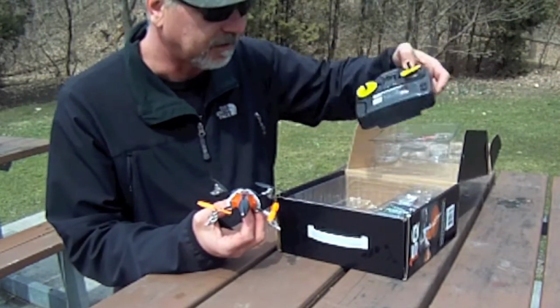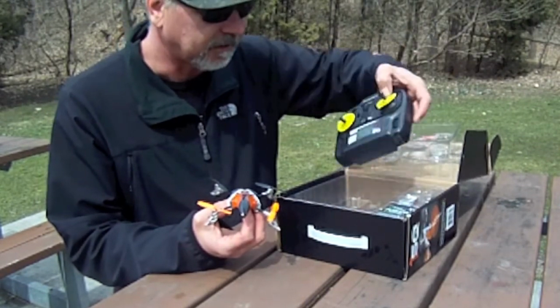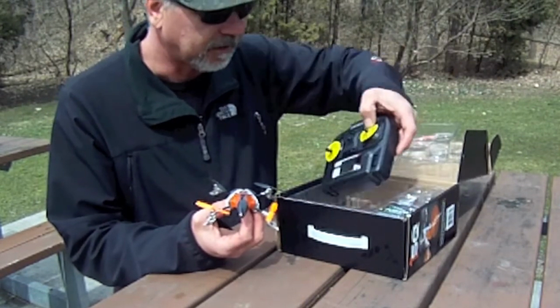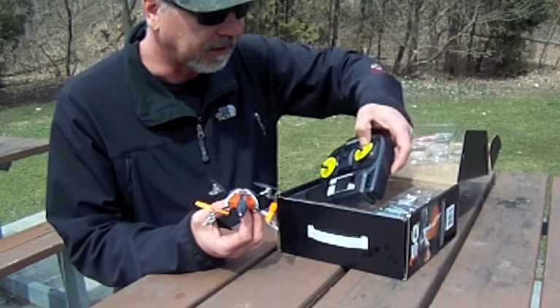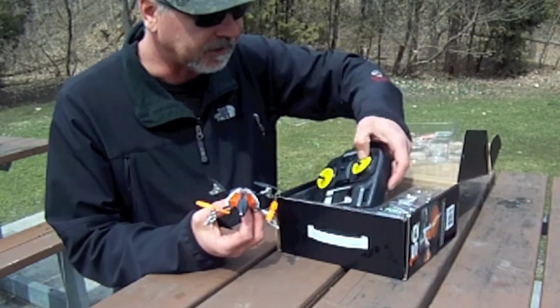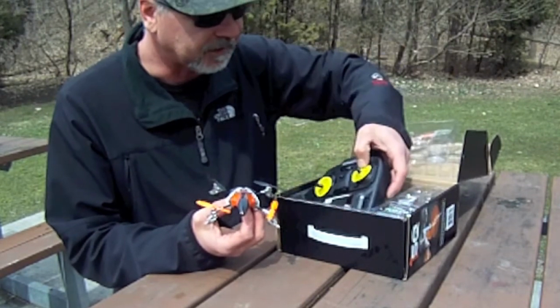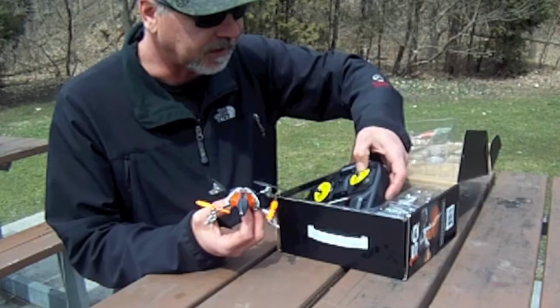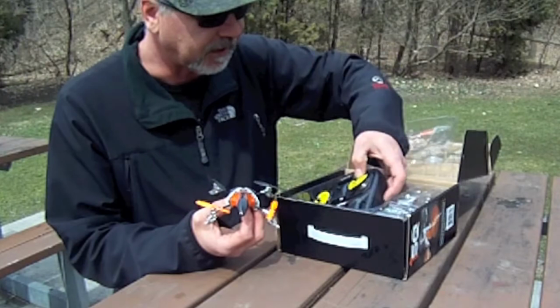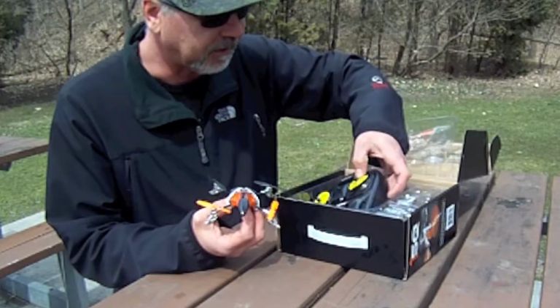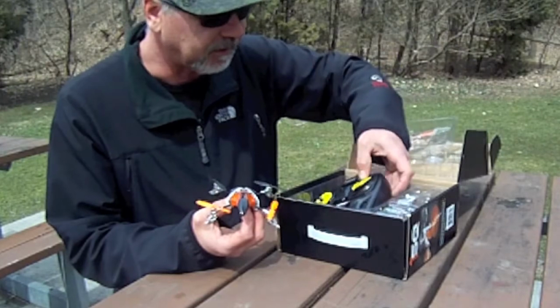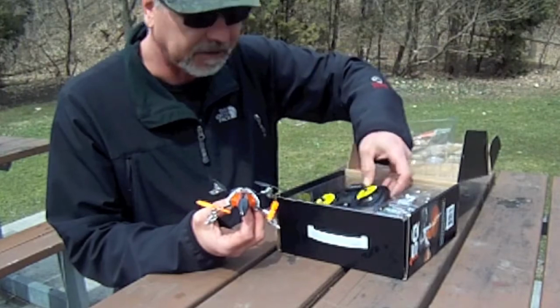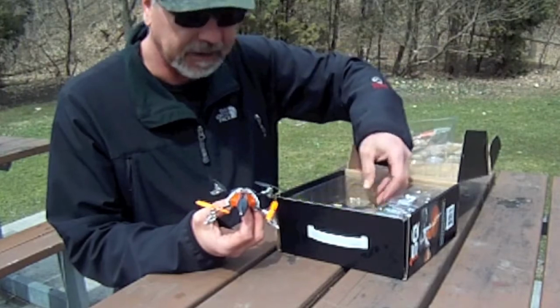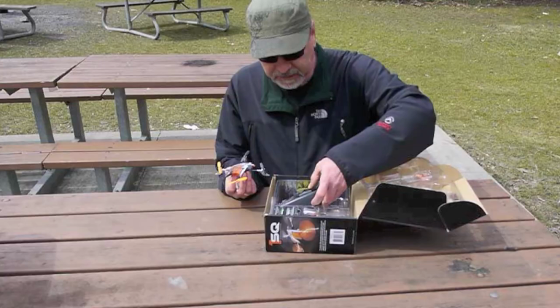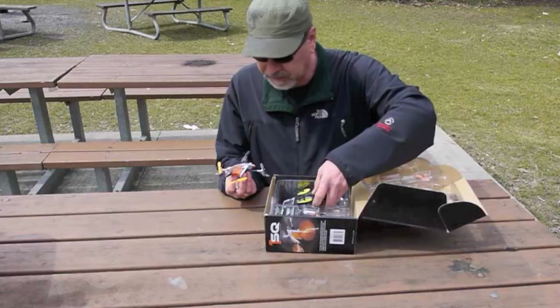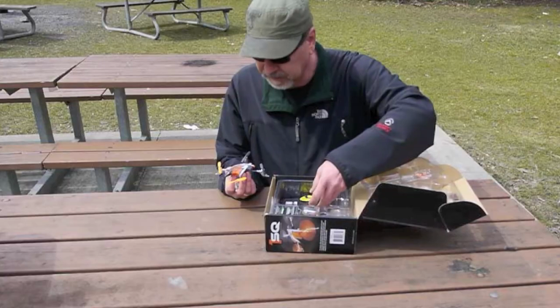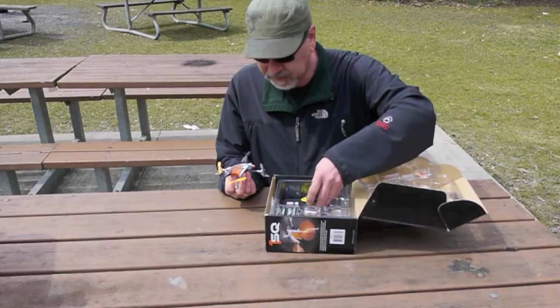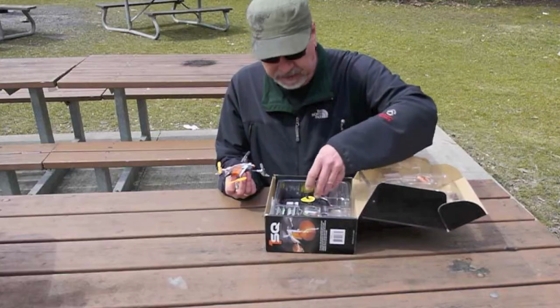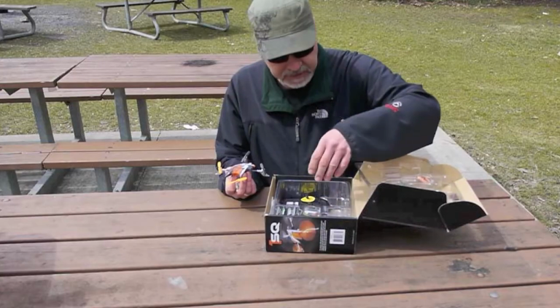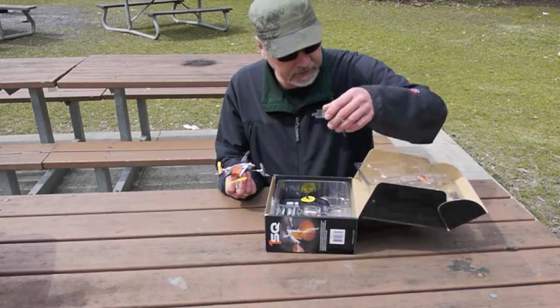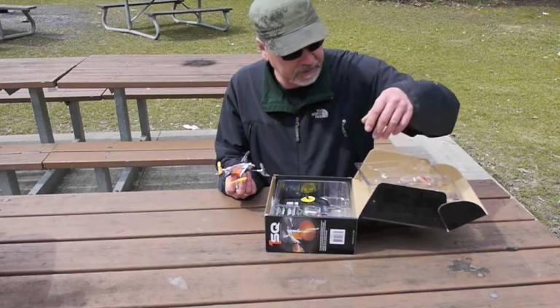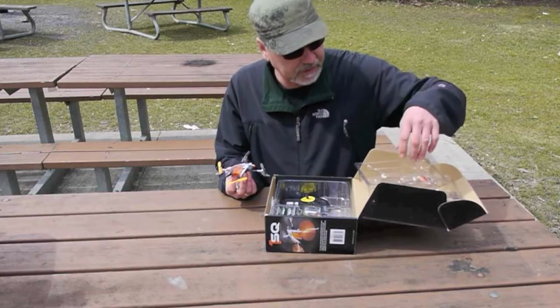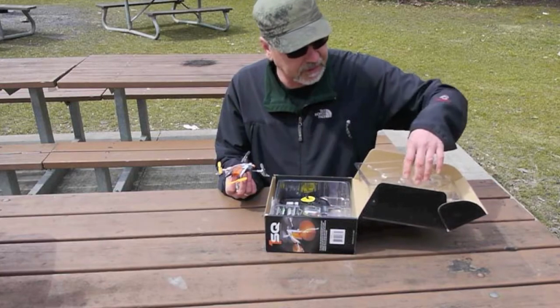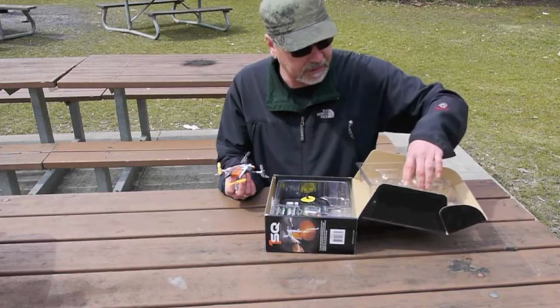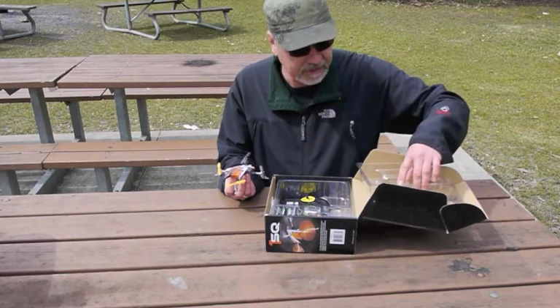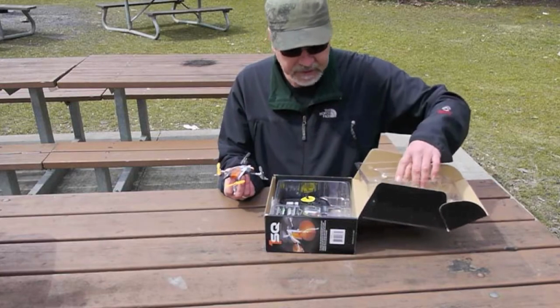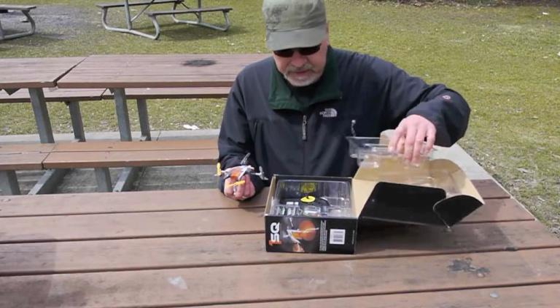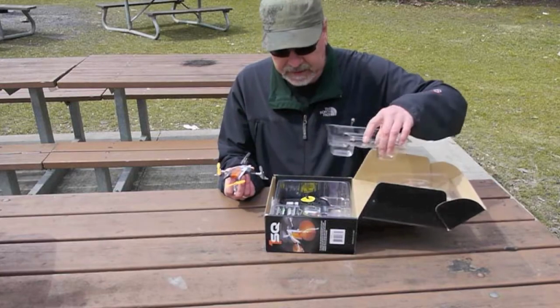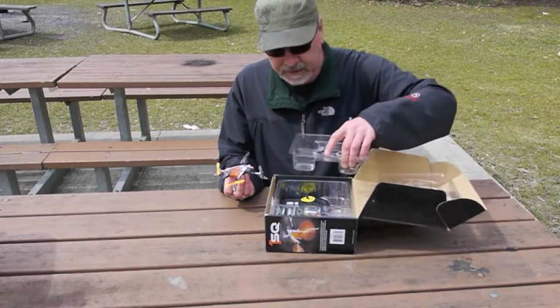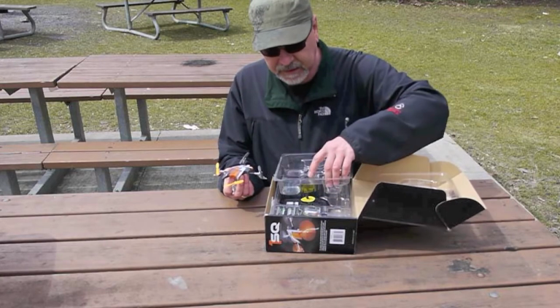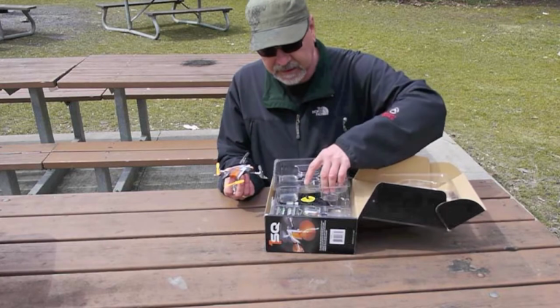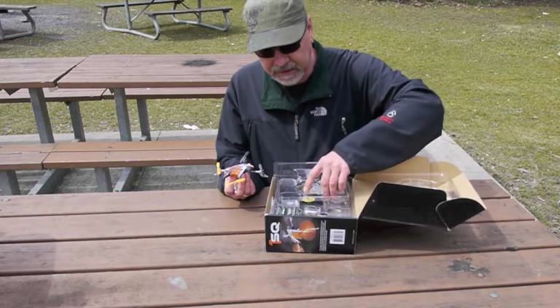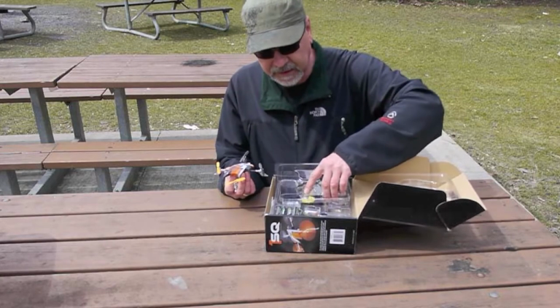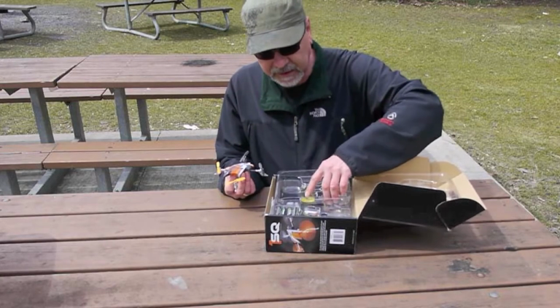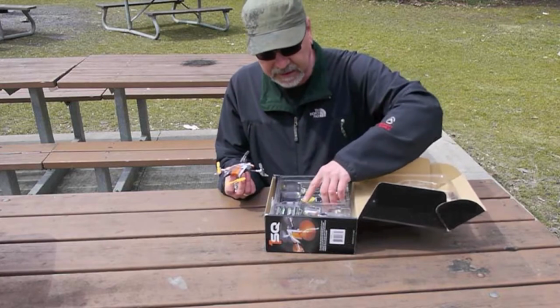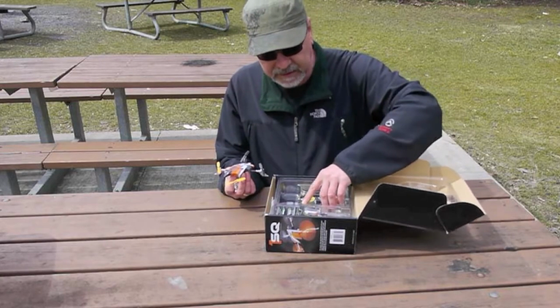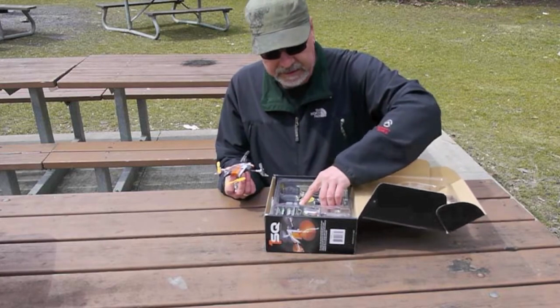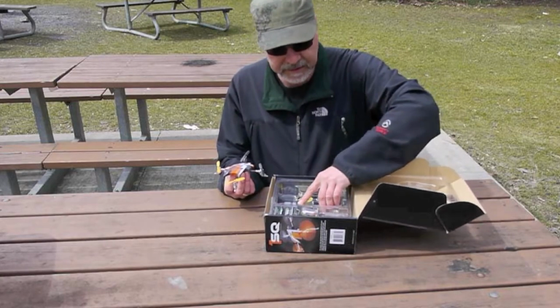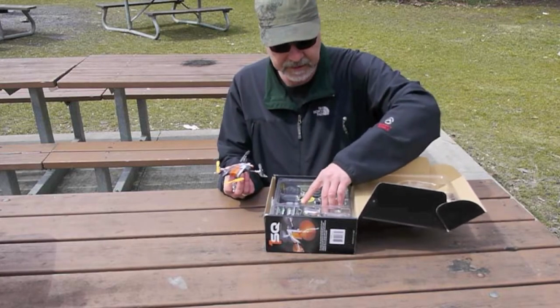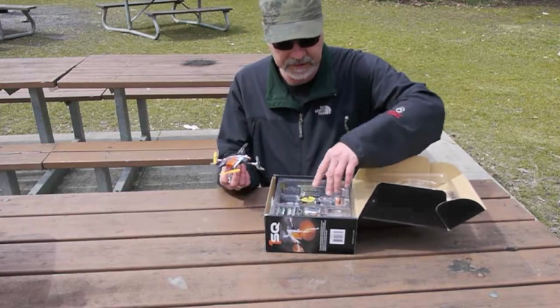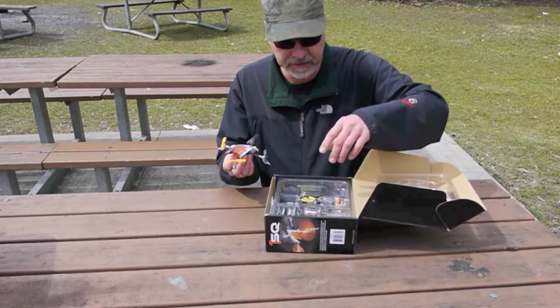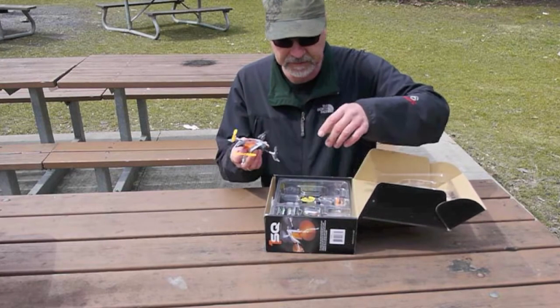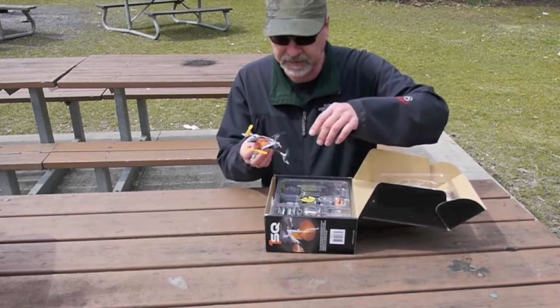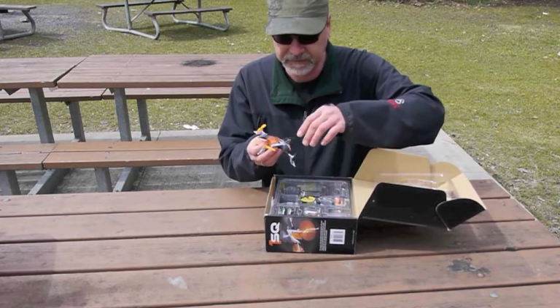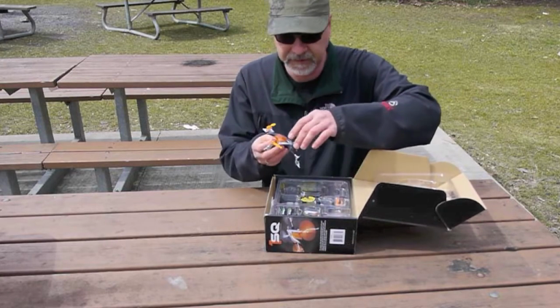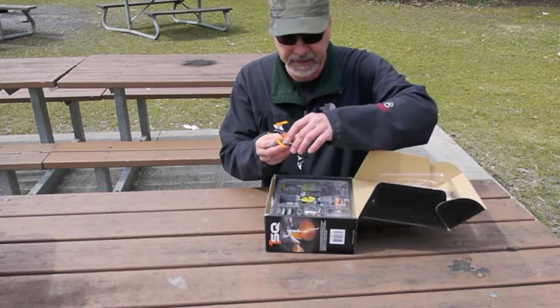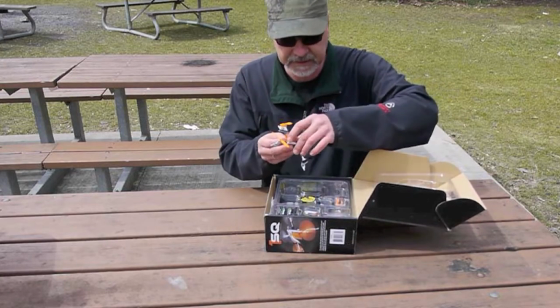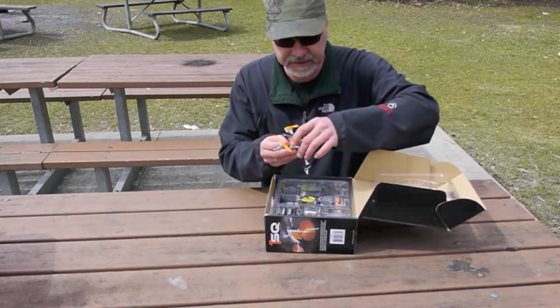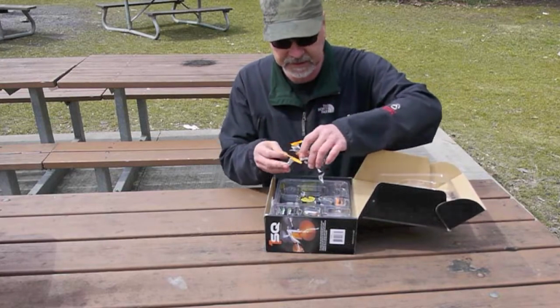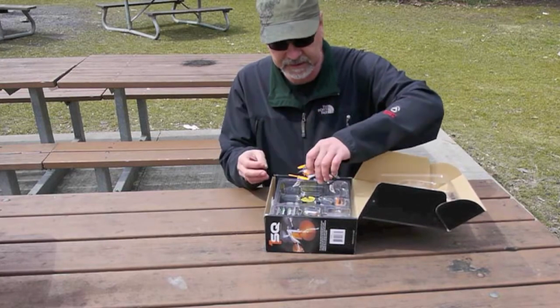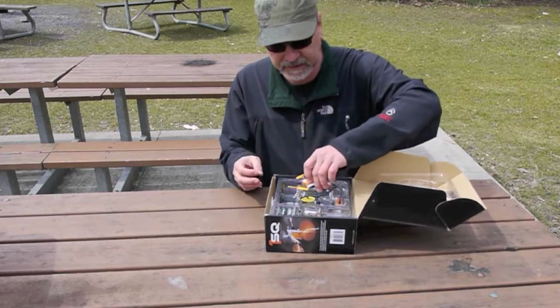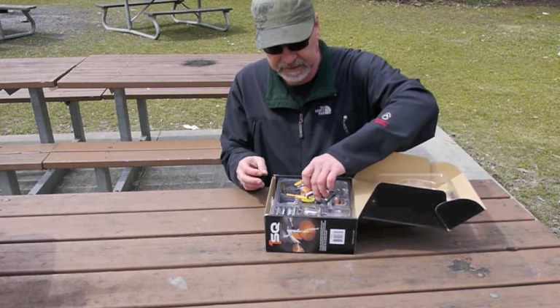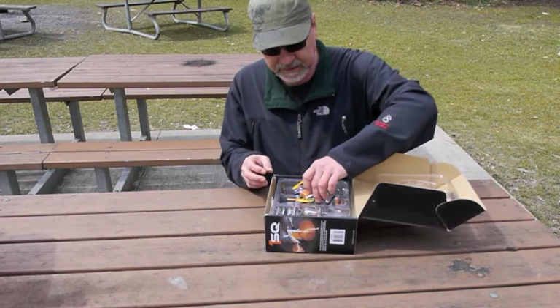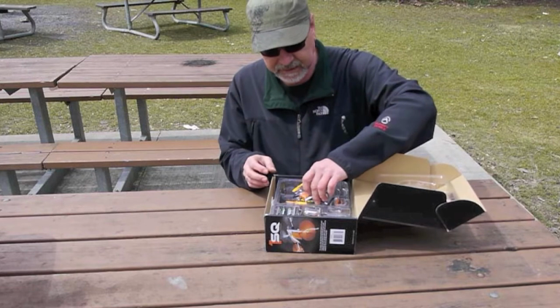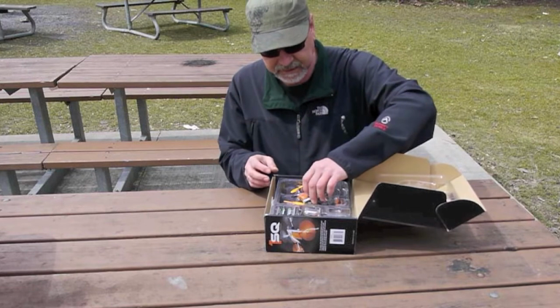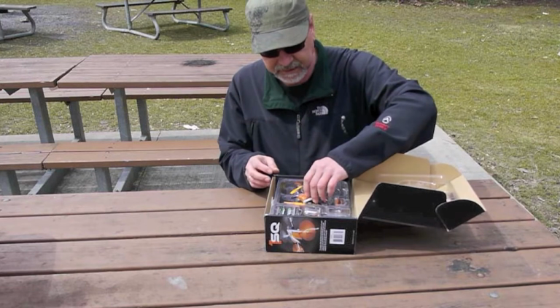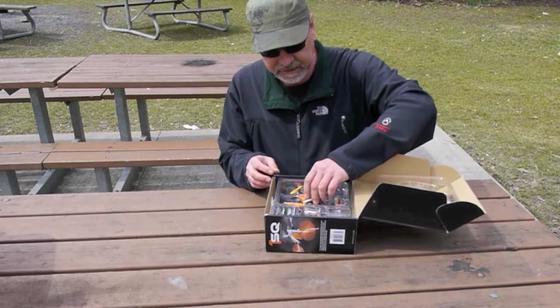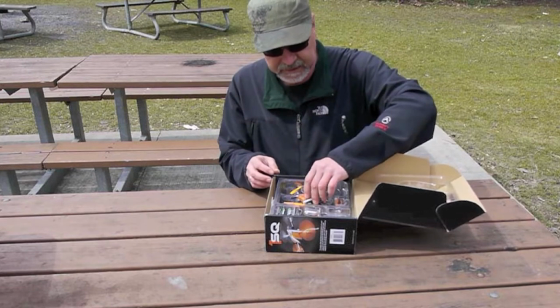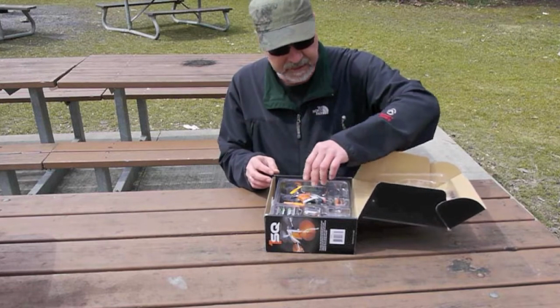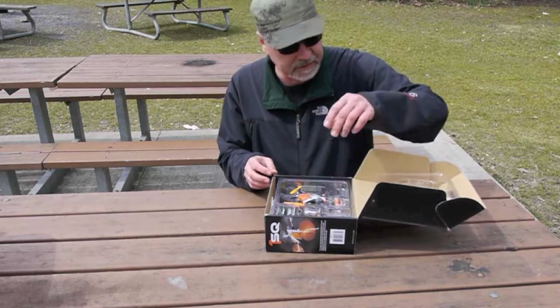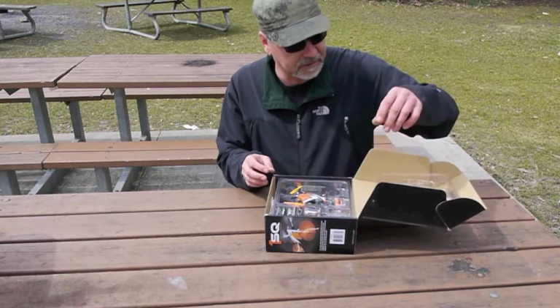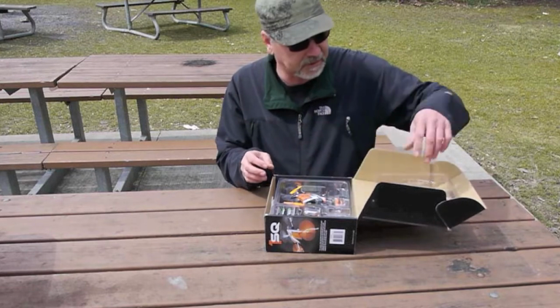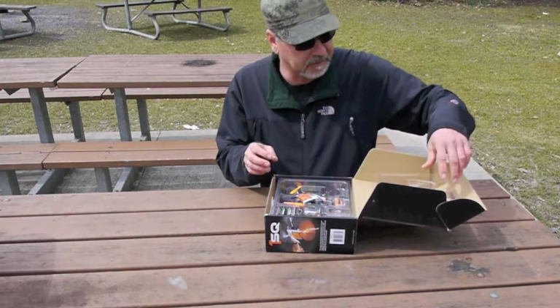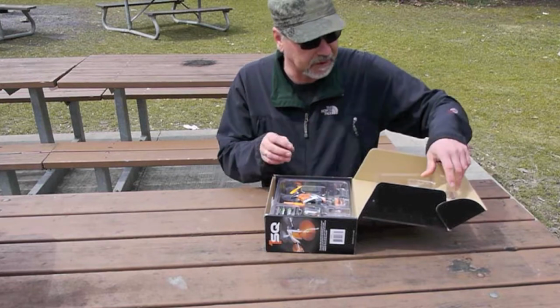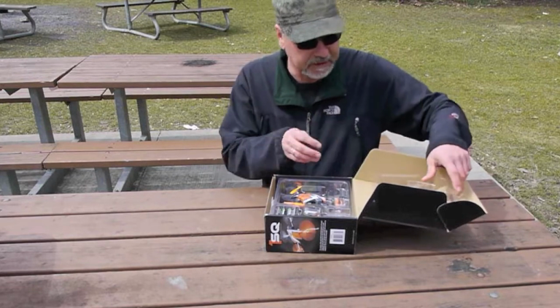So we'll get this all hooked up and go for a flight. Catch you in a bit.